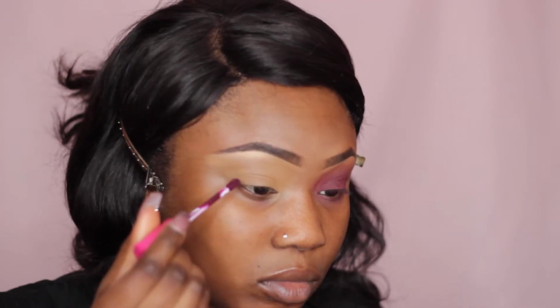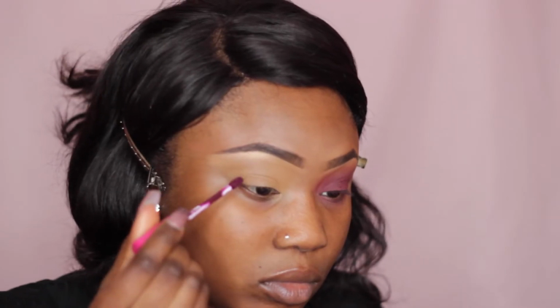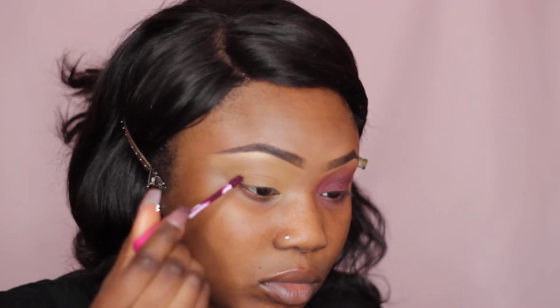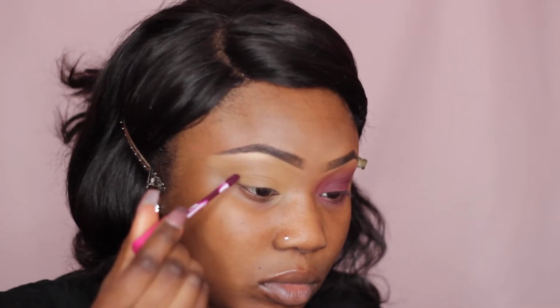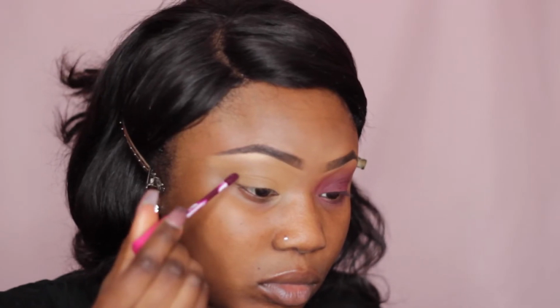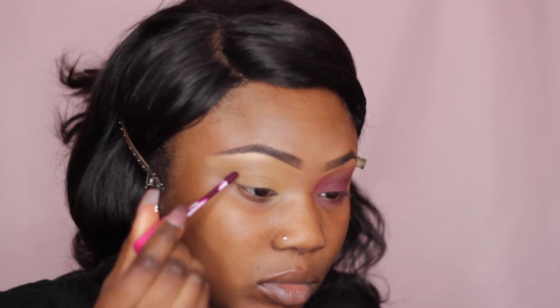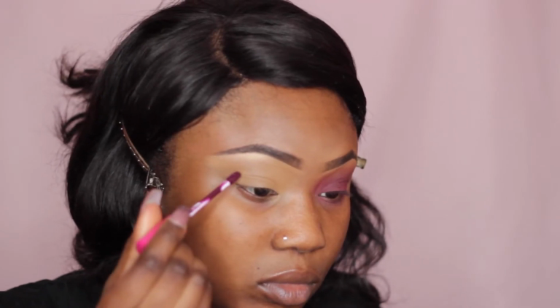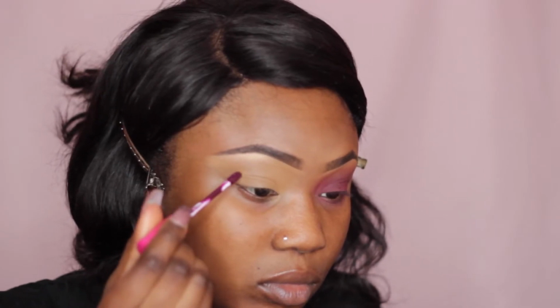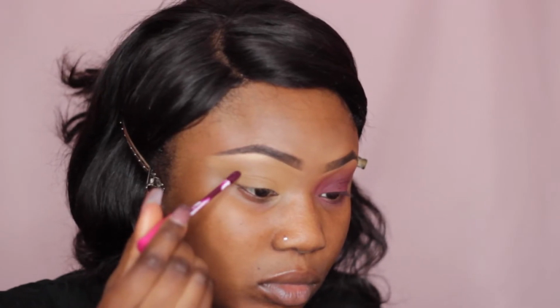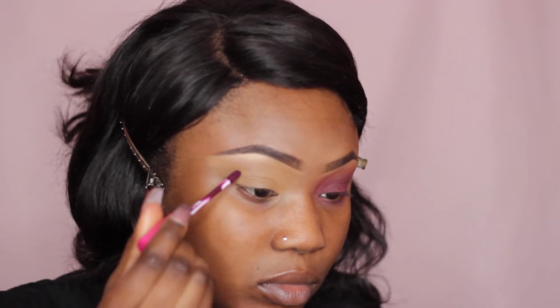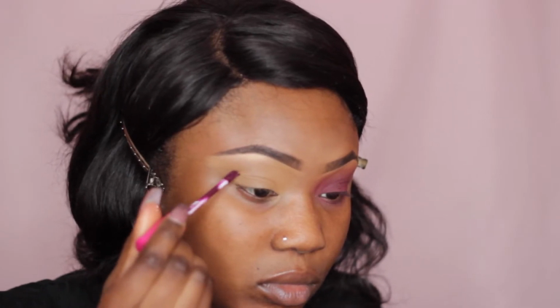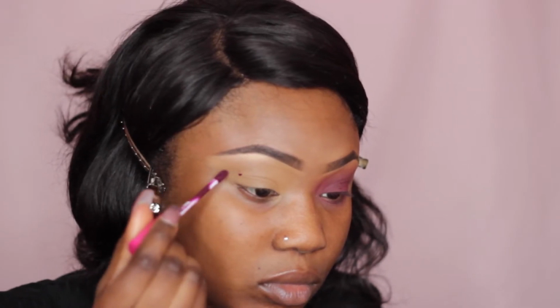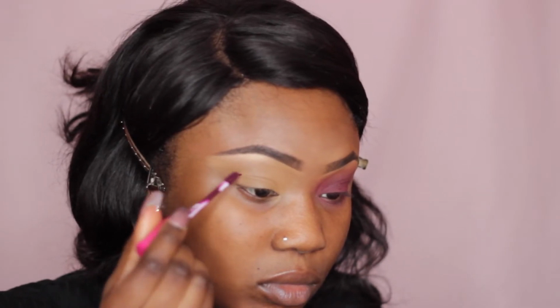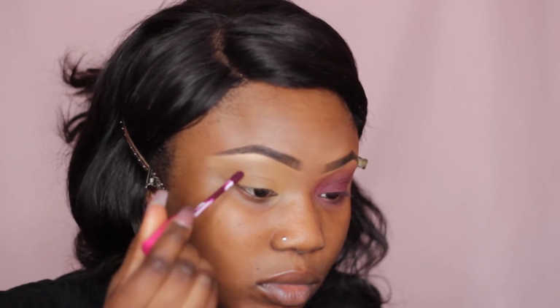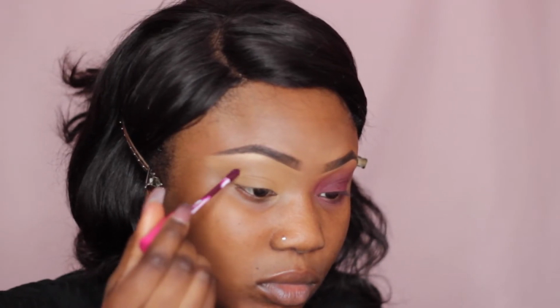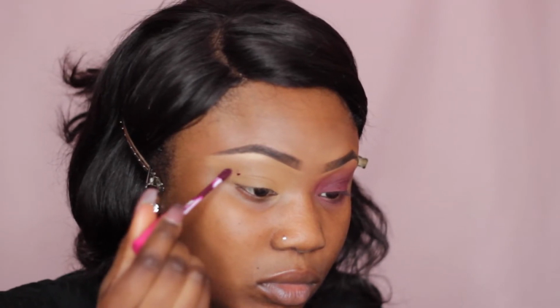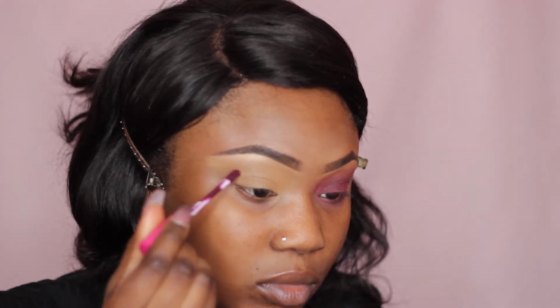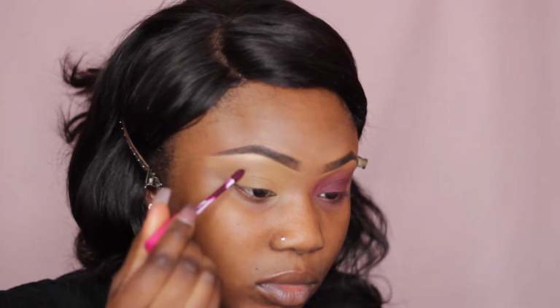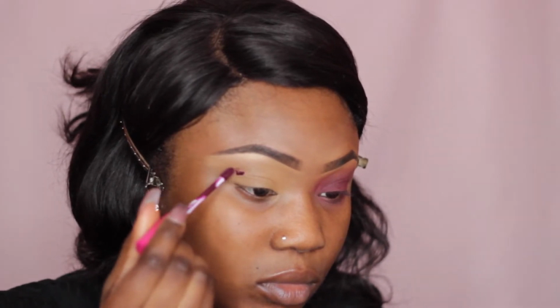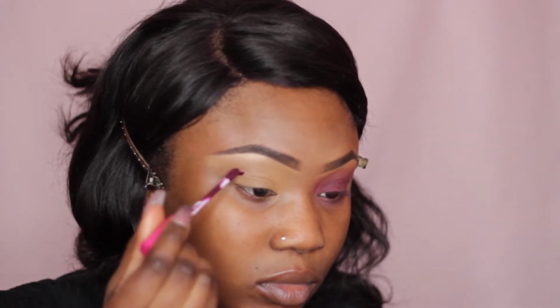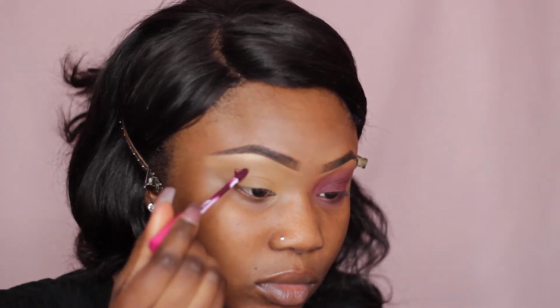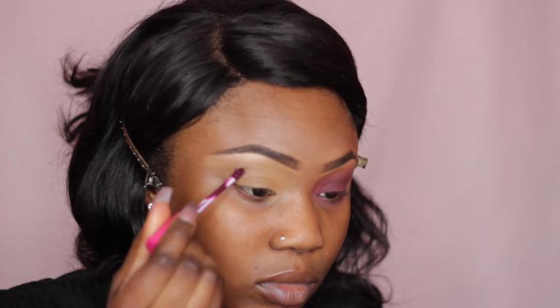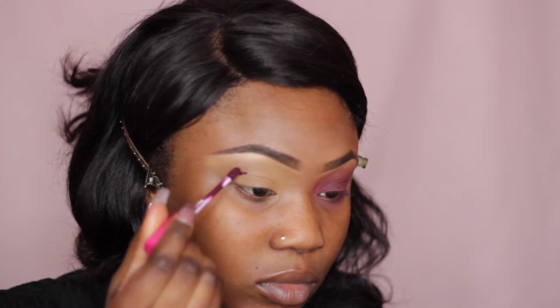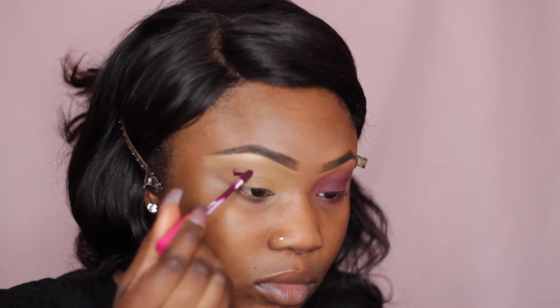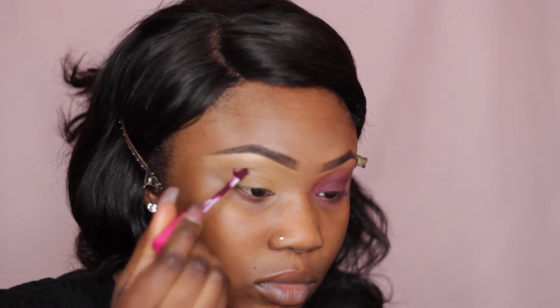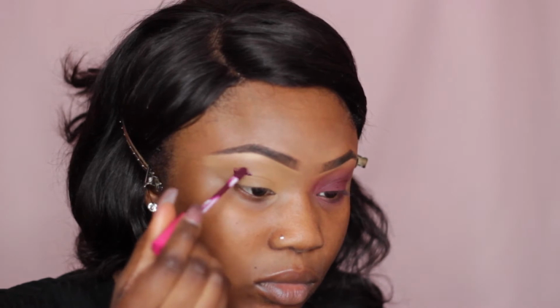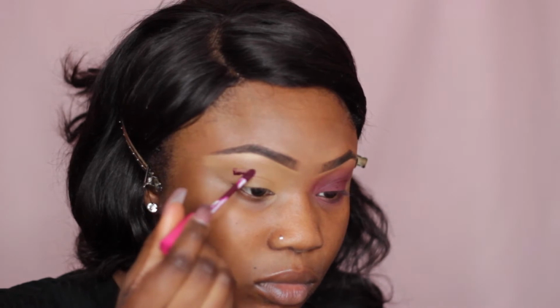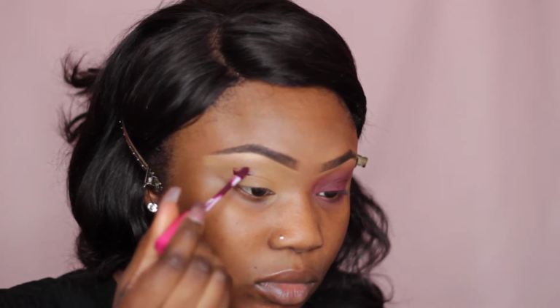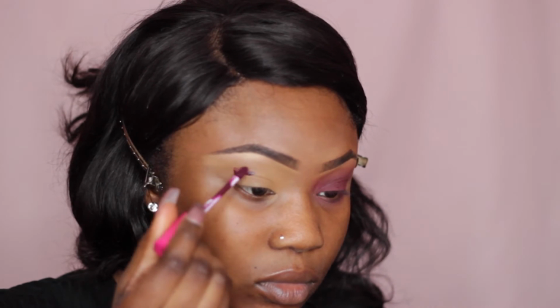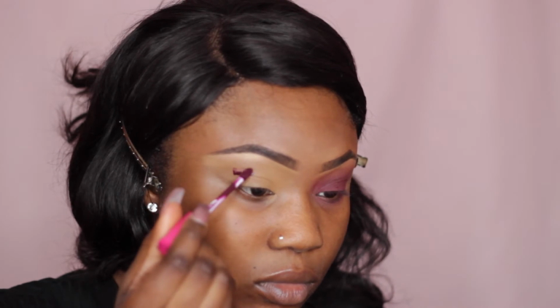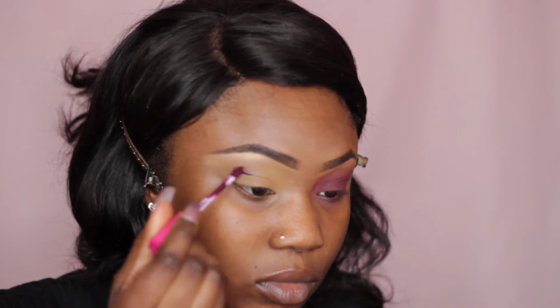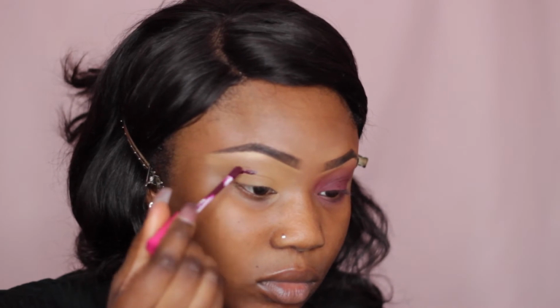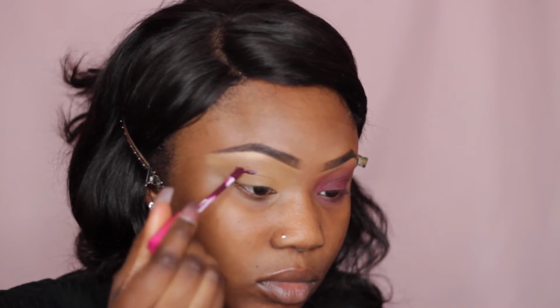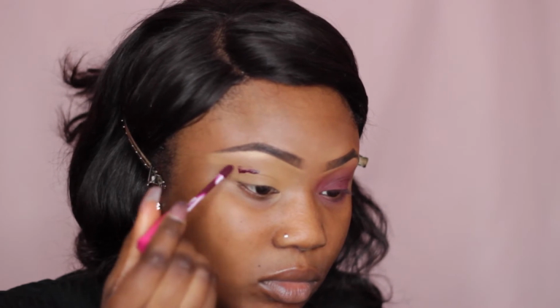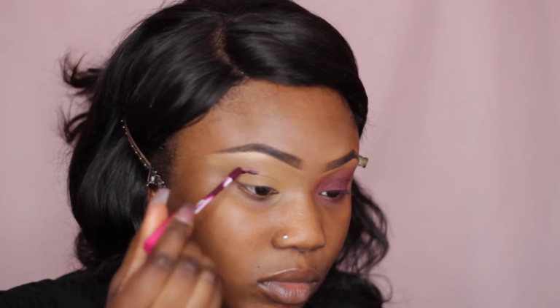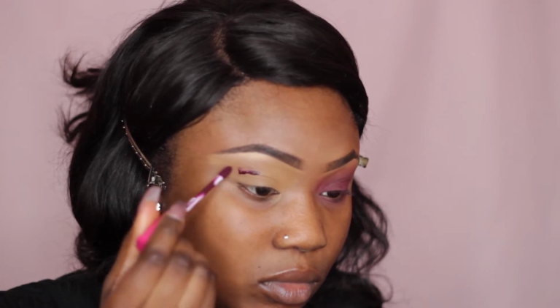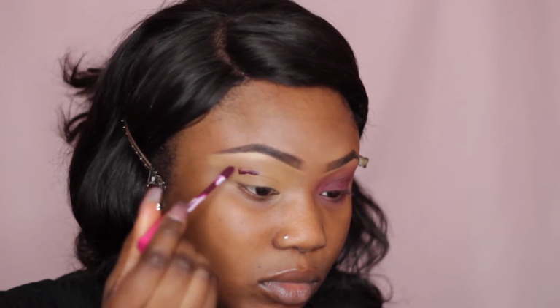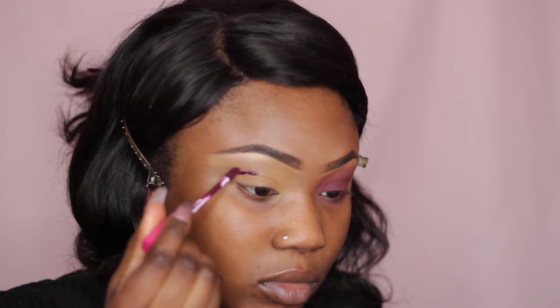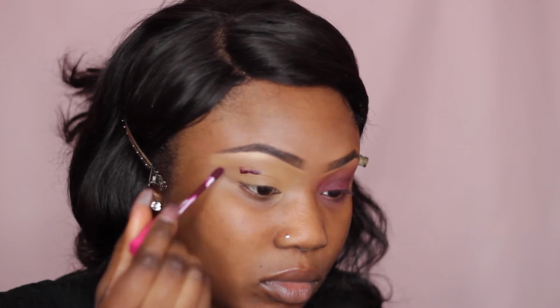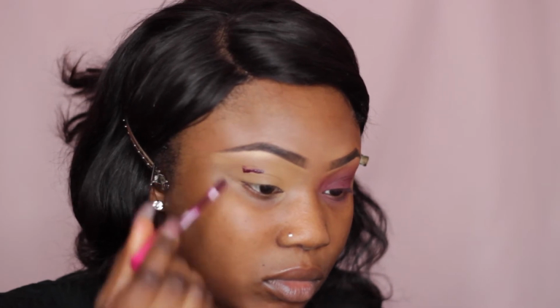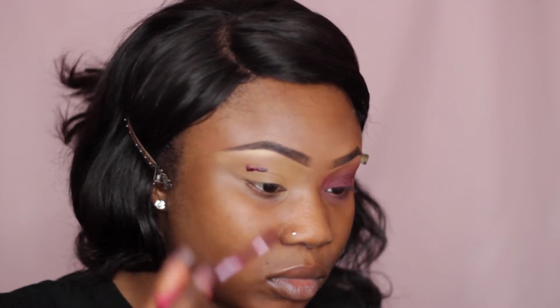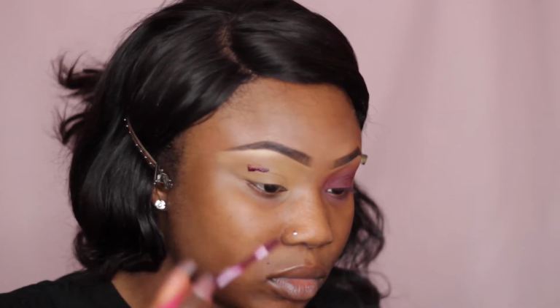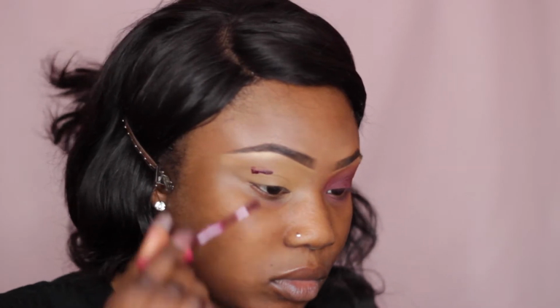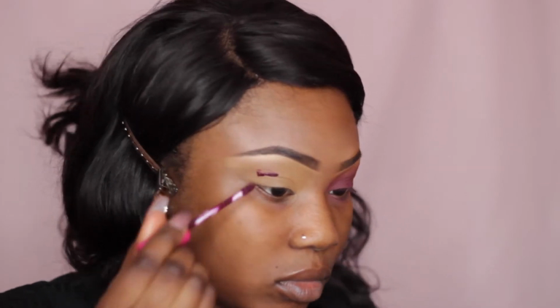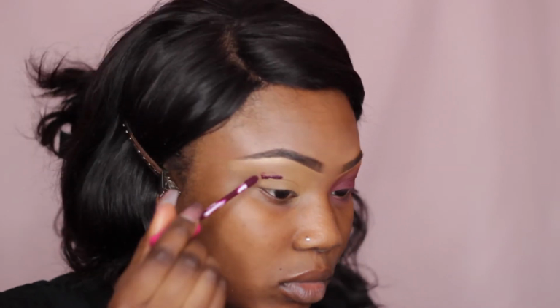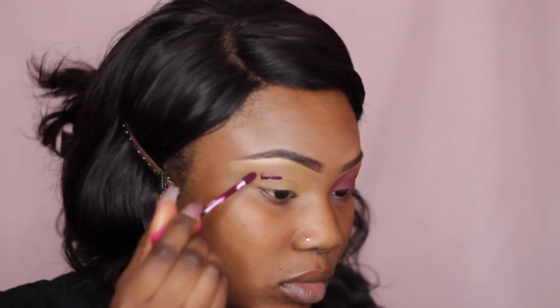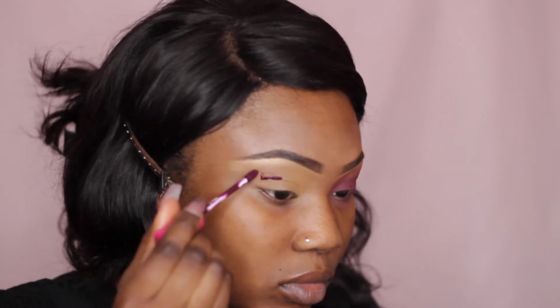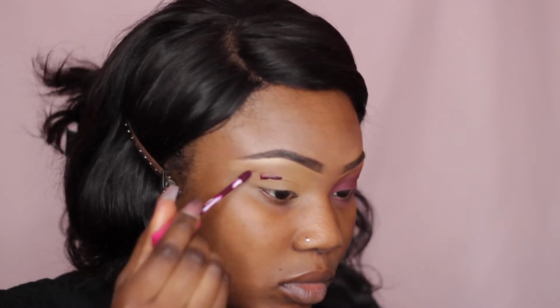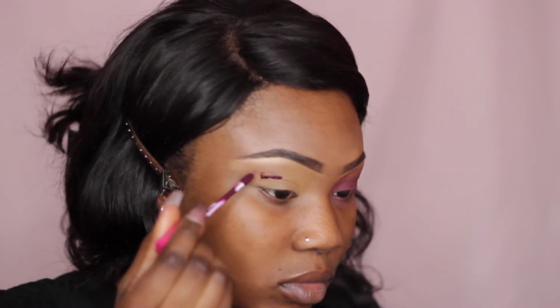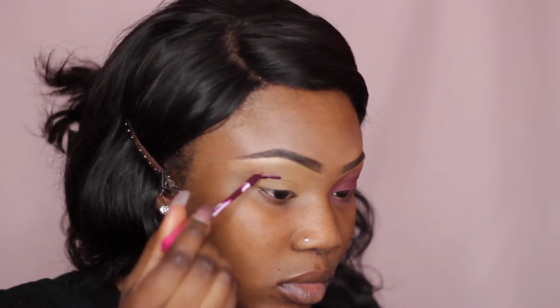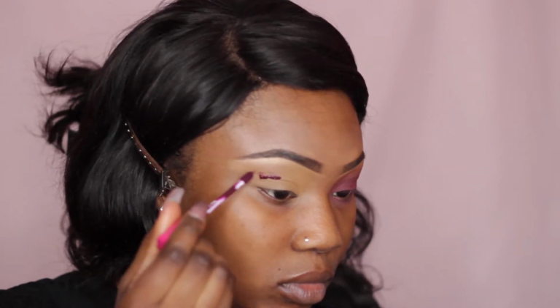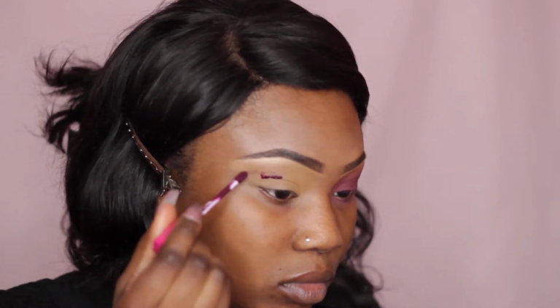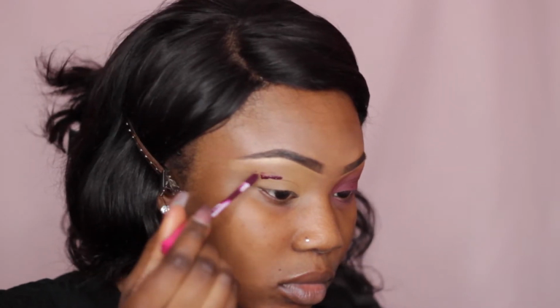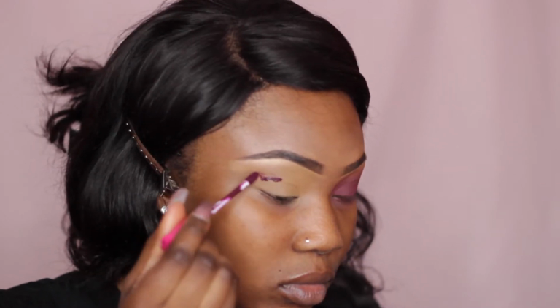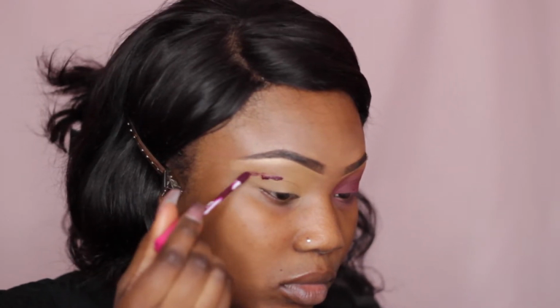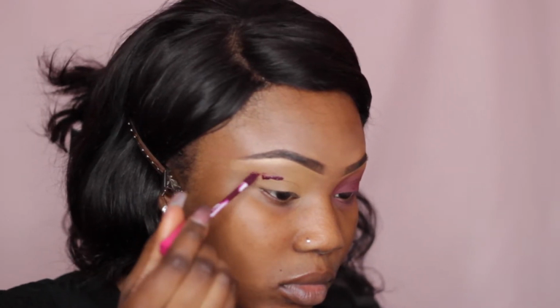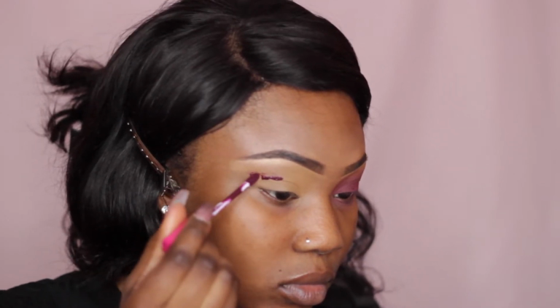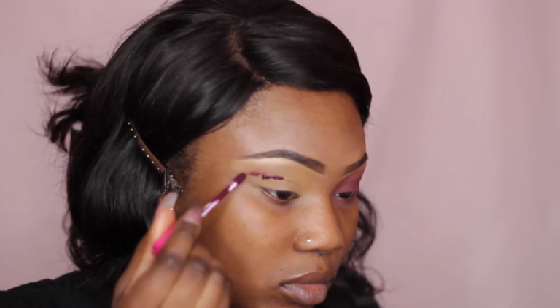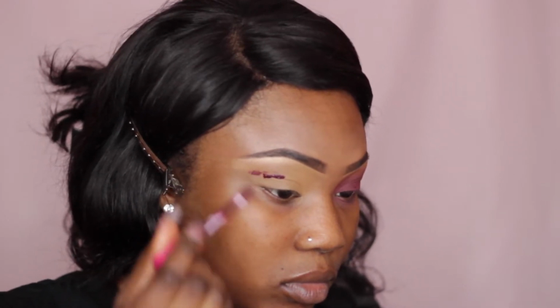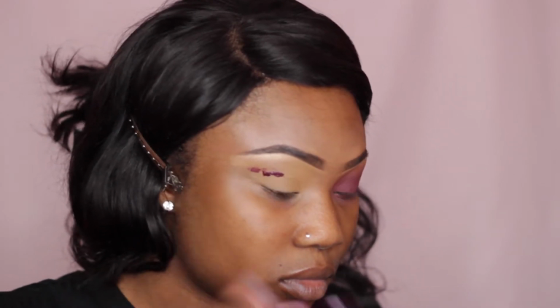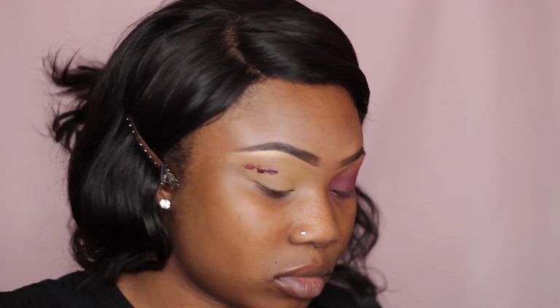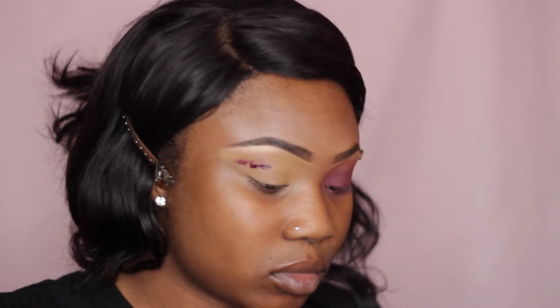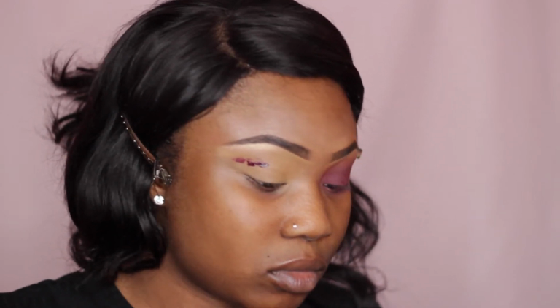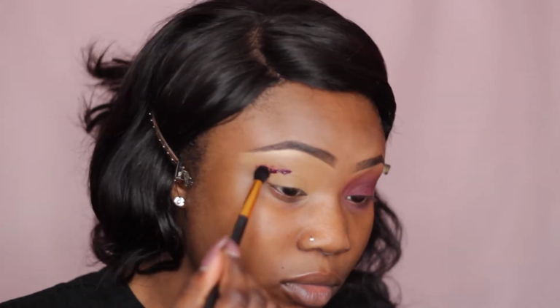For a base for my eyeshadows, I'm using Coloured Rain Liquid Lipstick in Roulette, just applying a little bit of that and then blending it out.